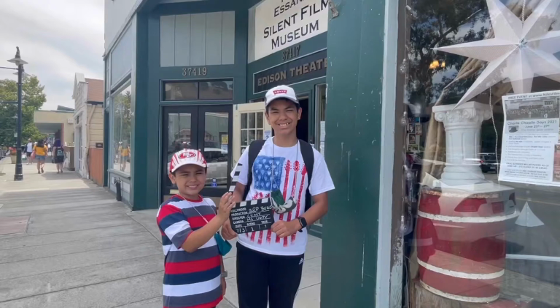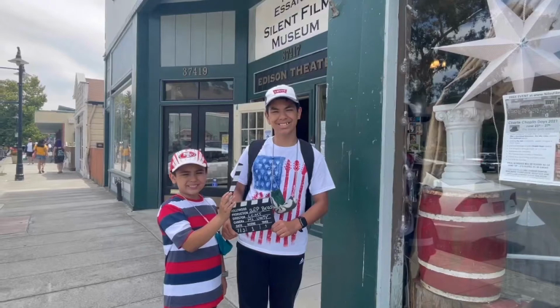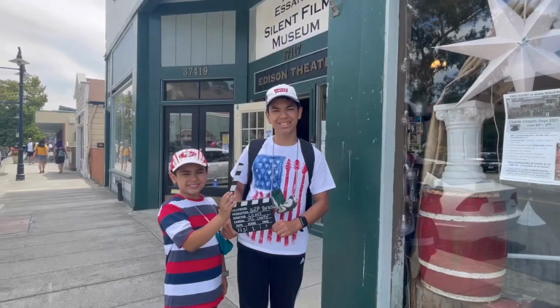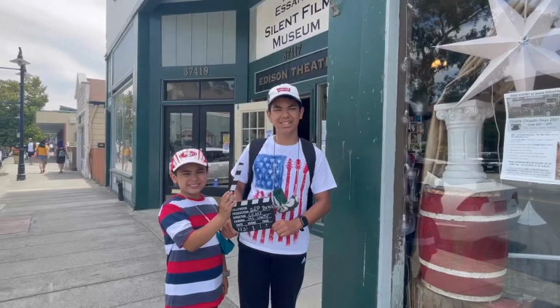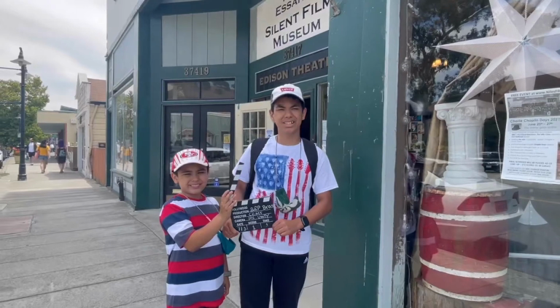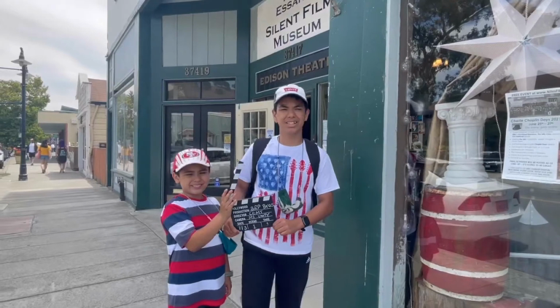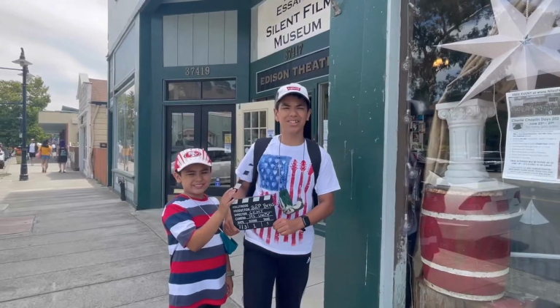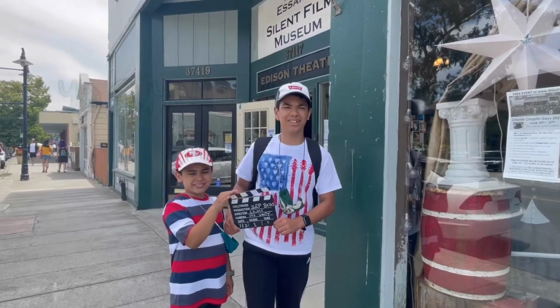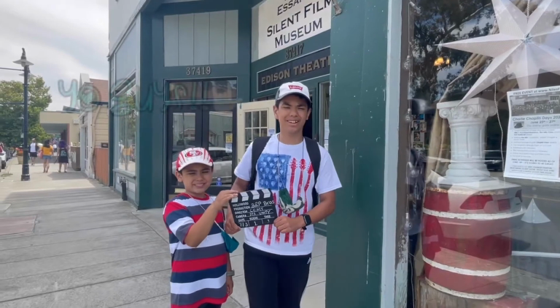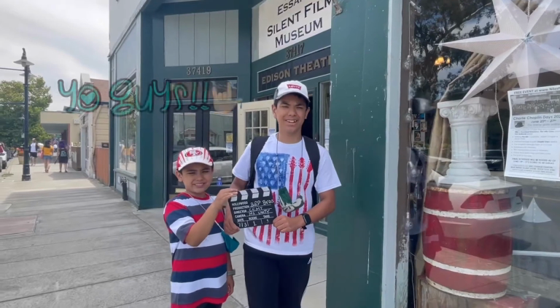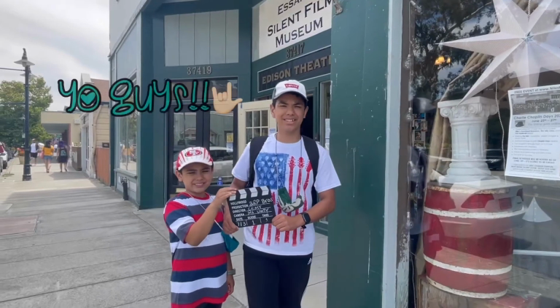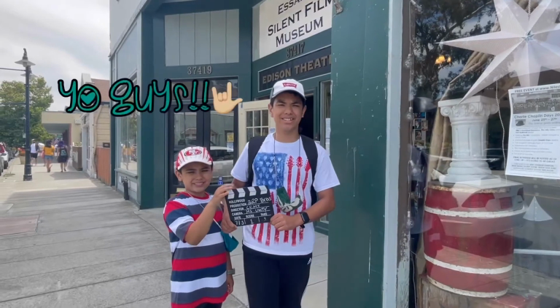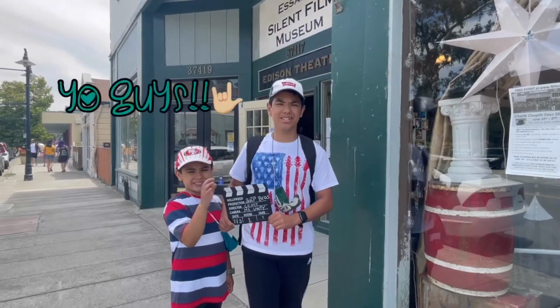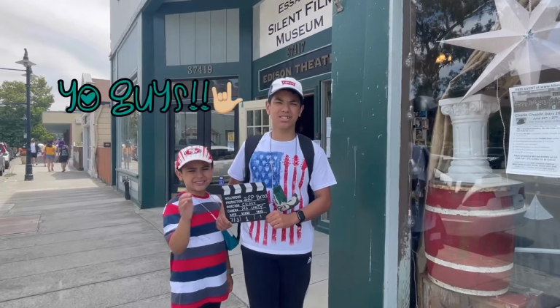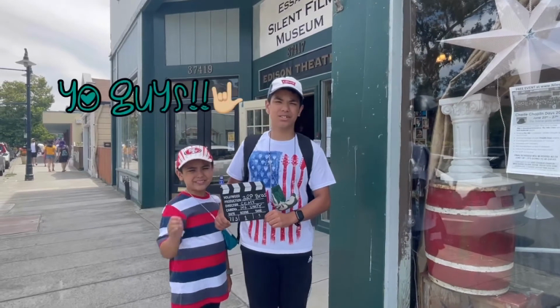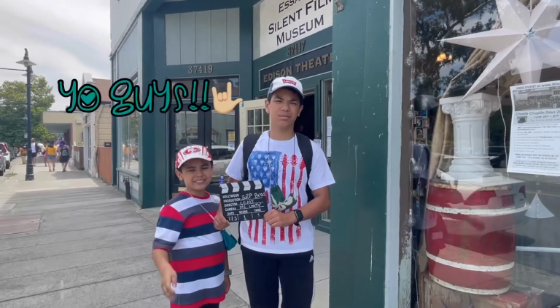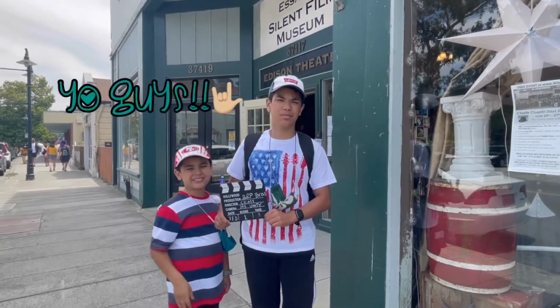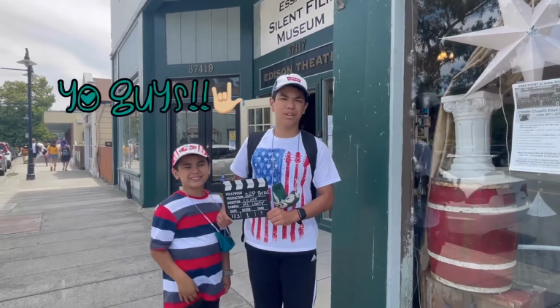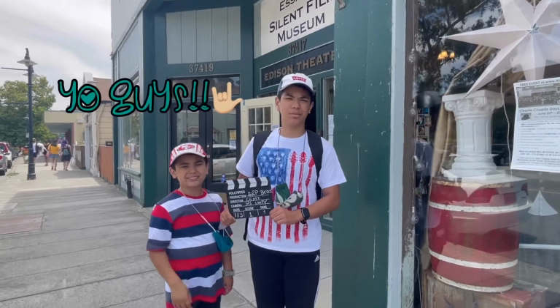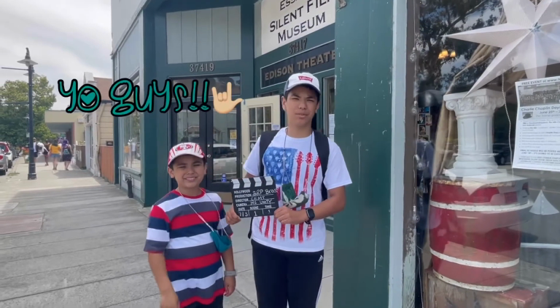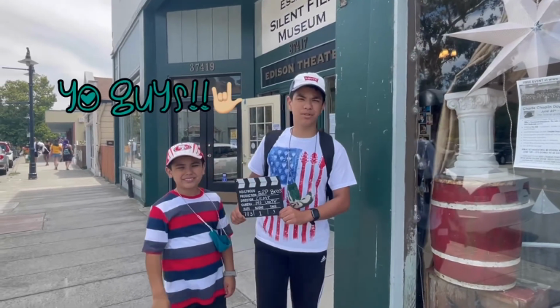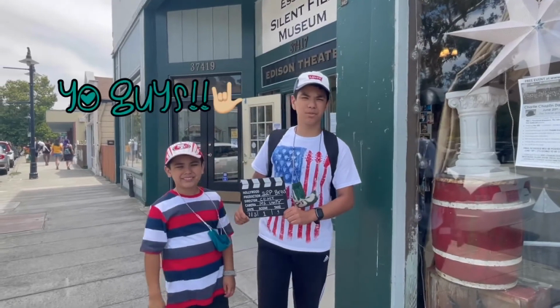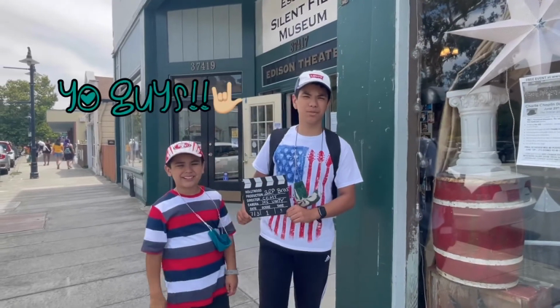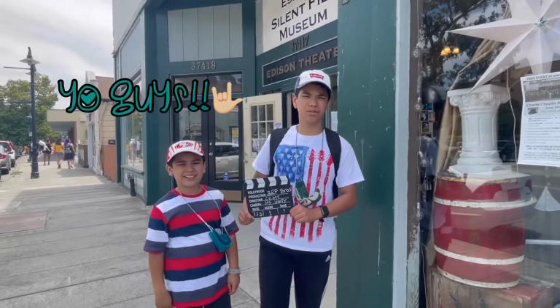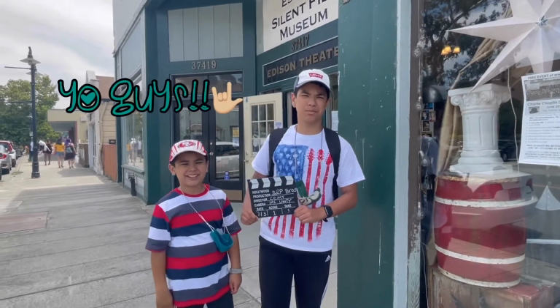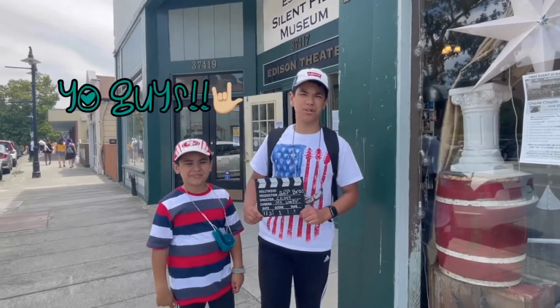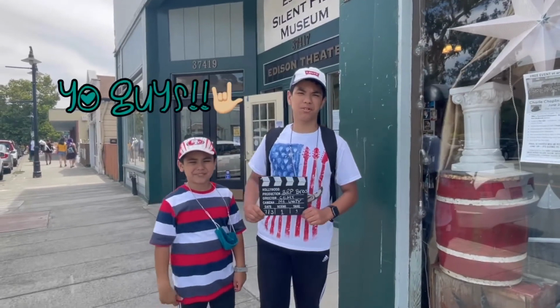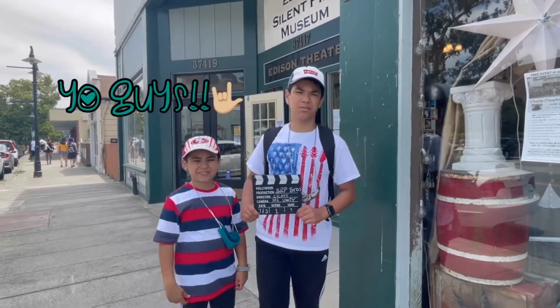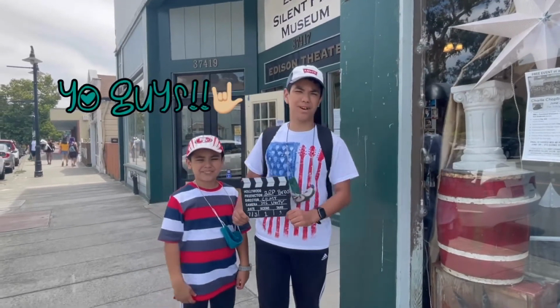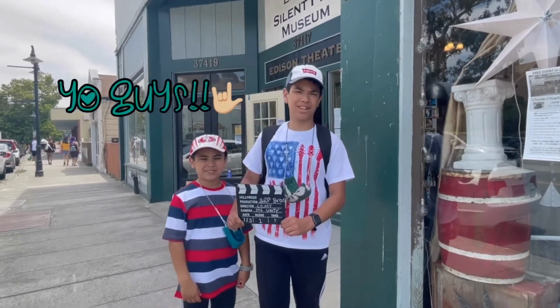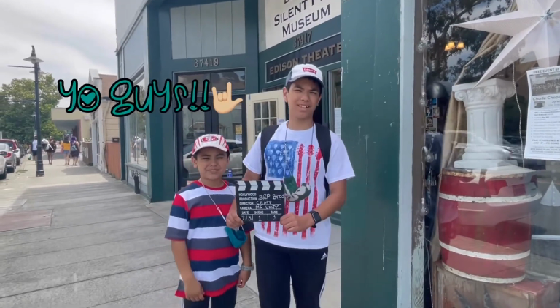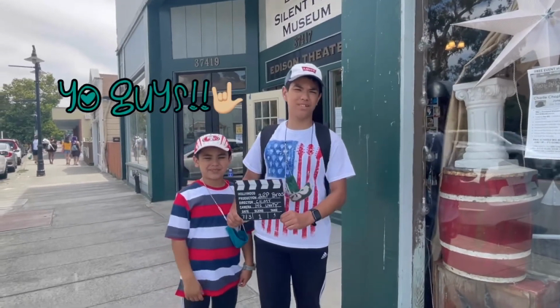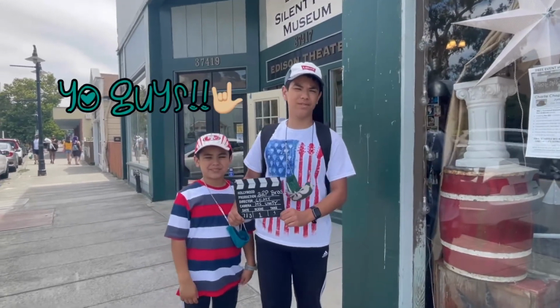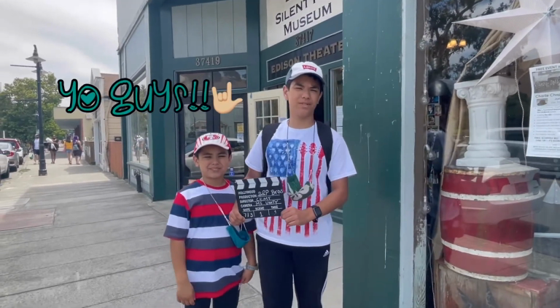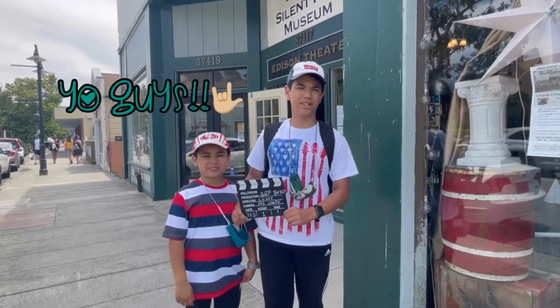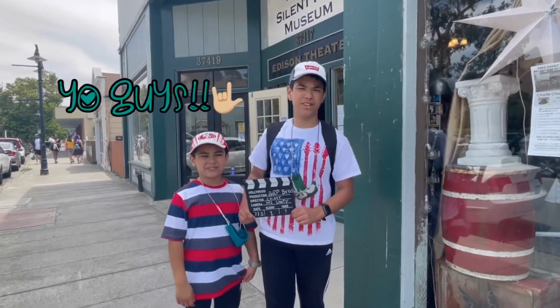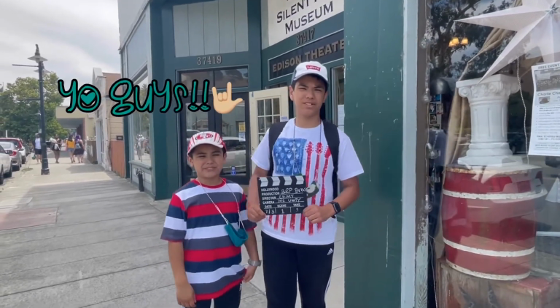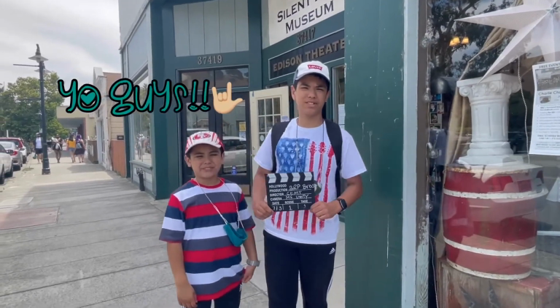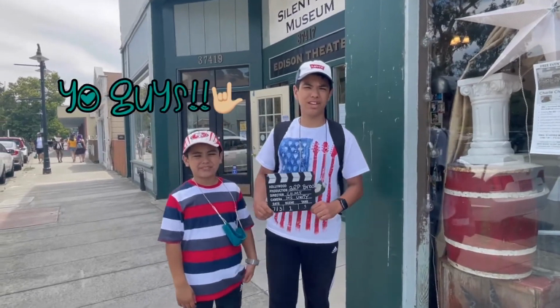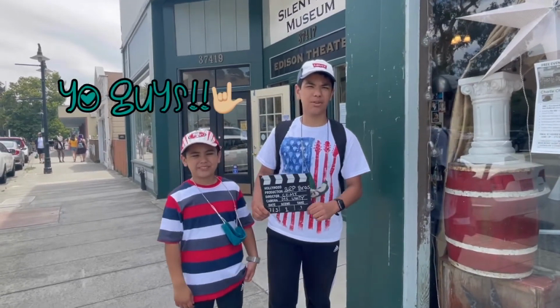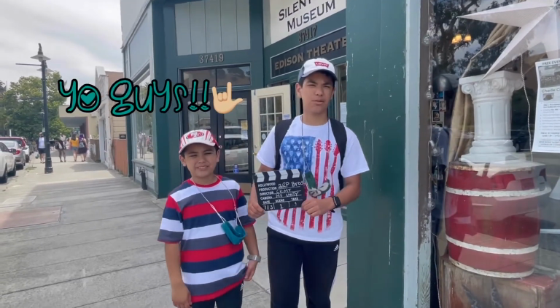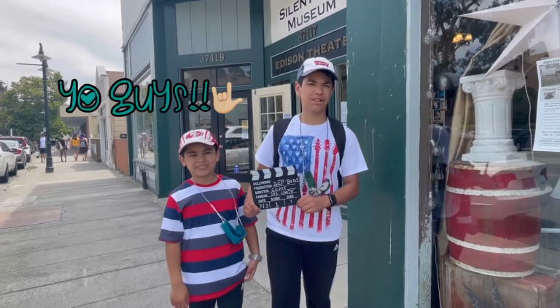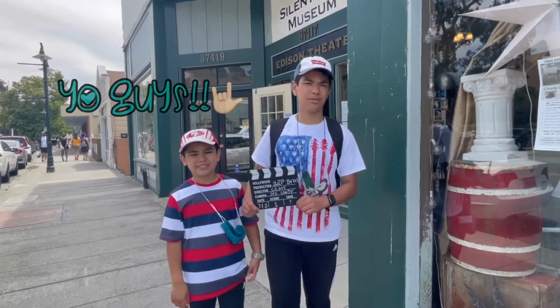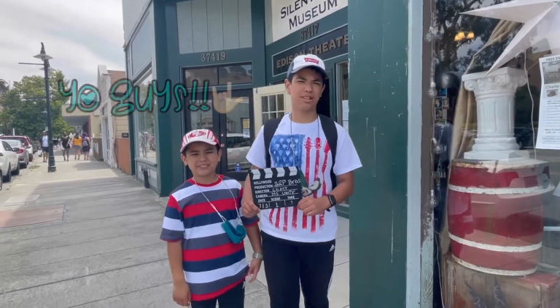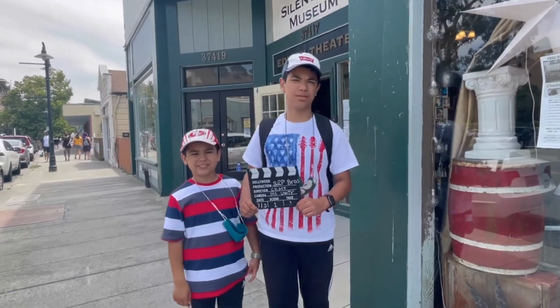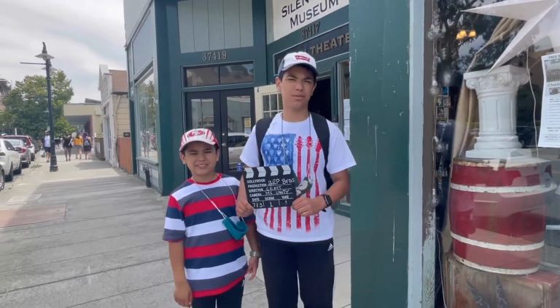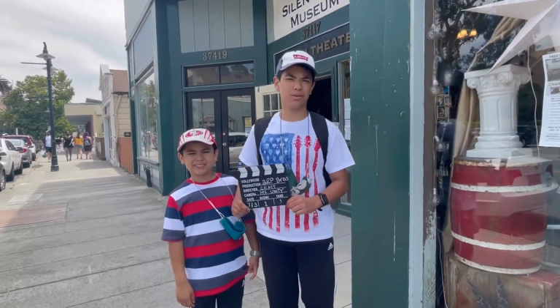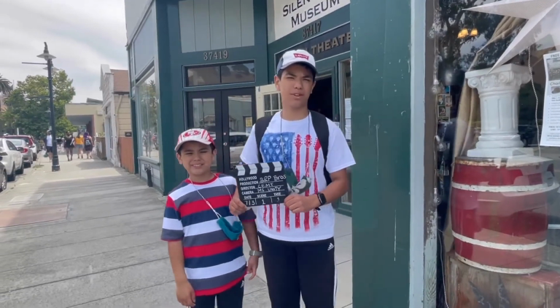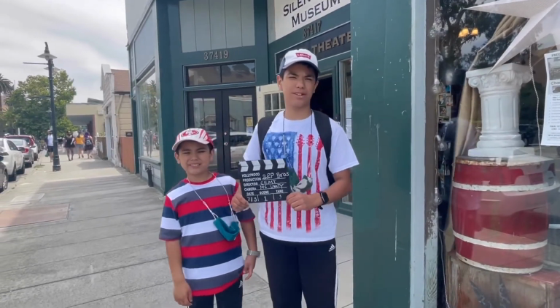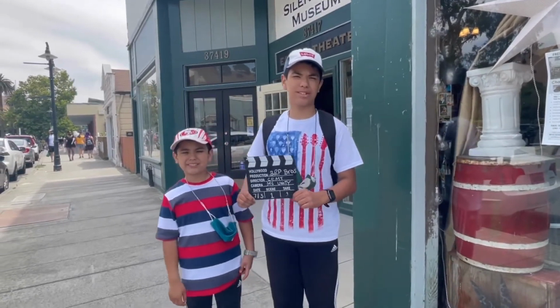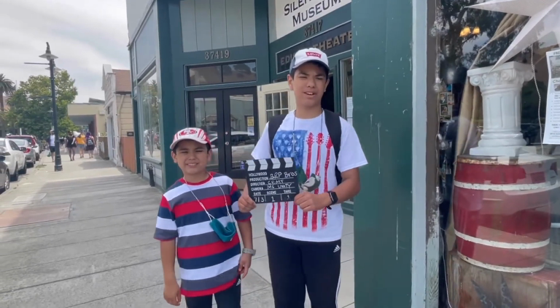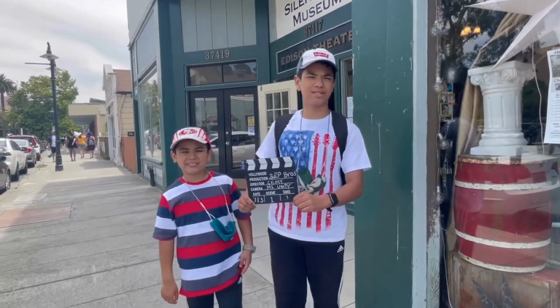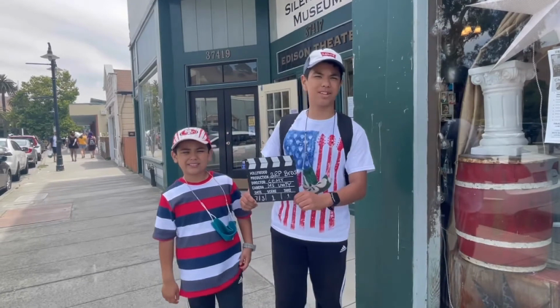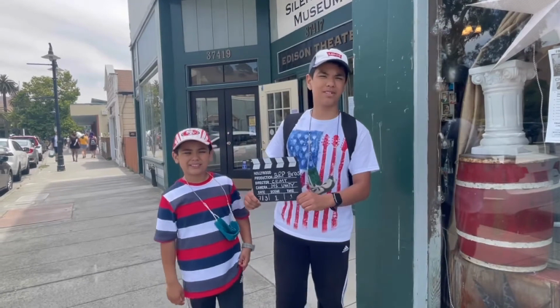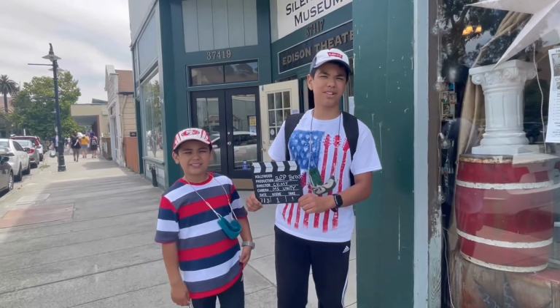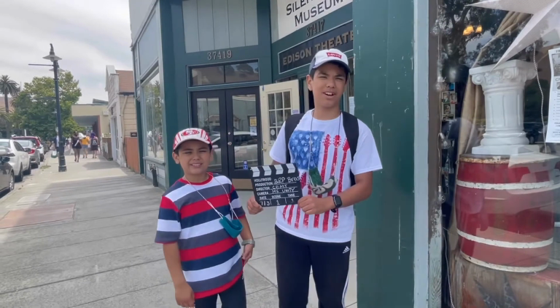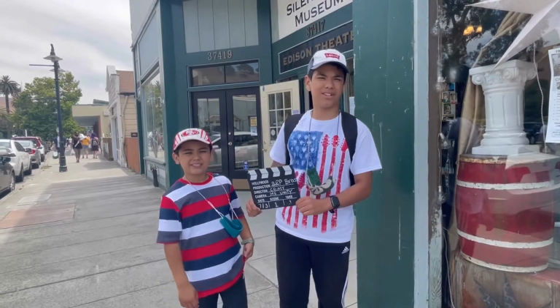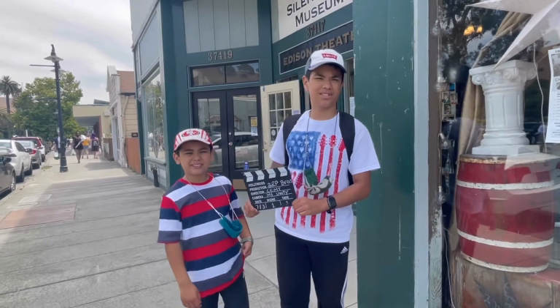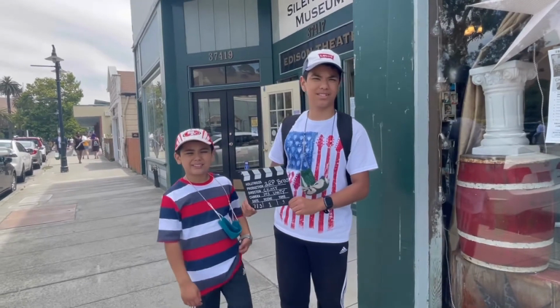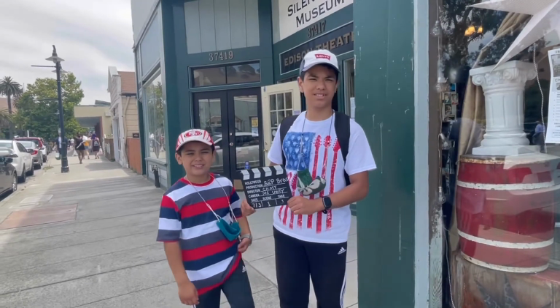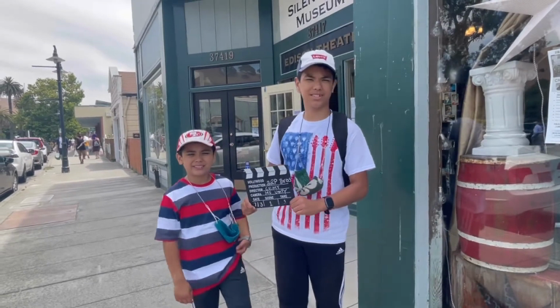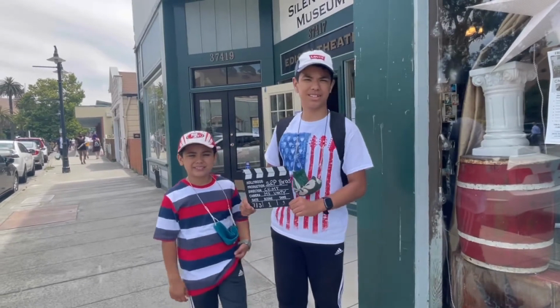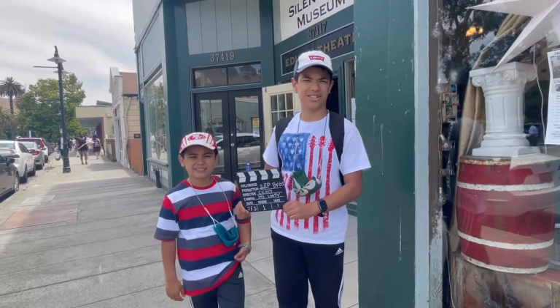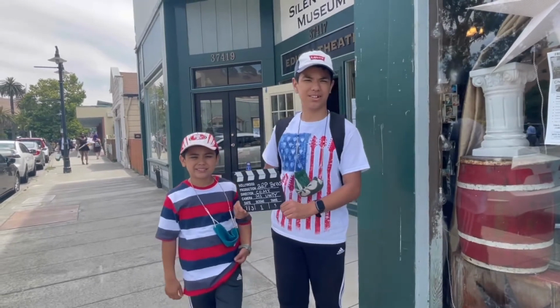Yo guys, it's Boots Boots Pearls back in a new video. Today we're going to be exploring downtown Niles. Let's go.